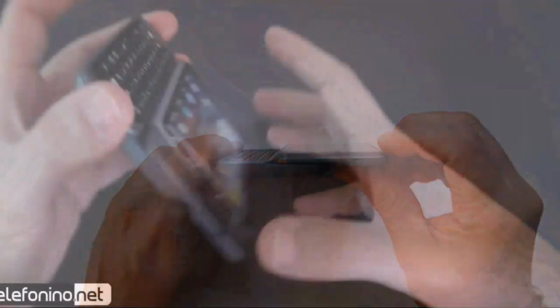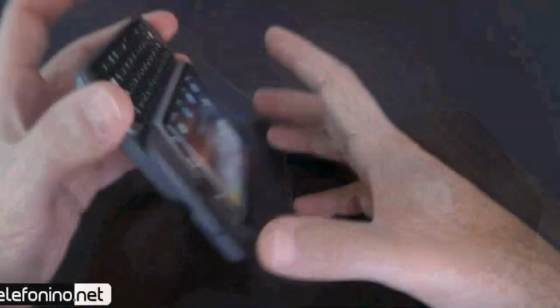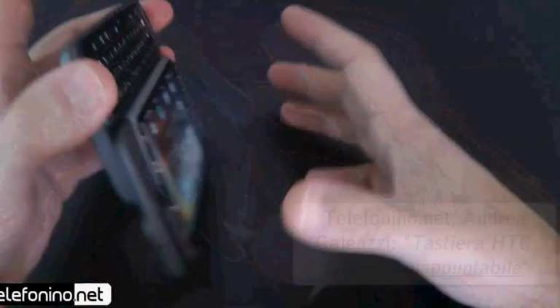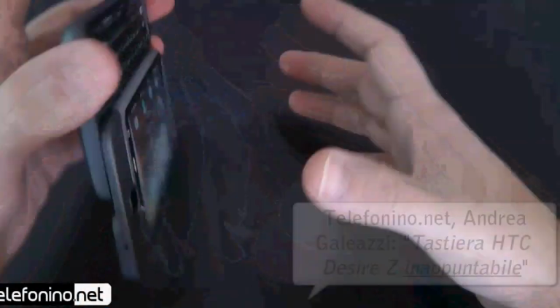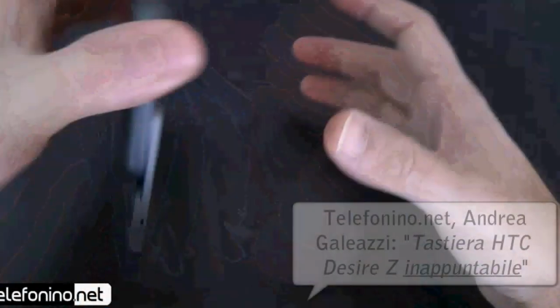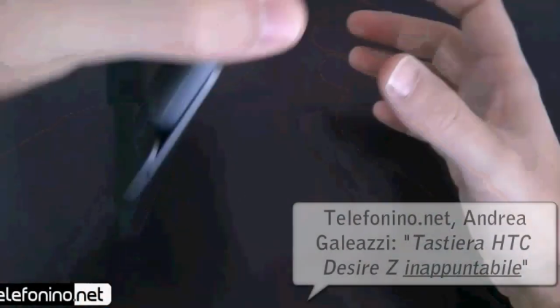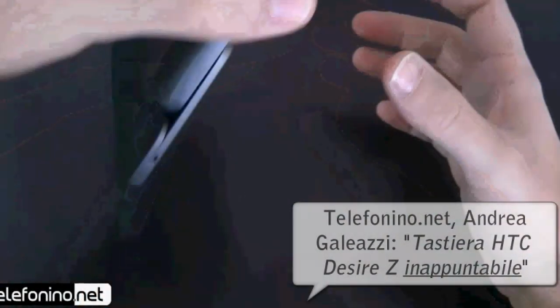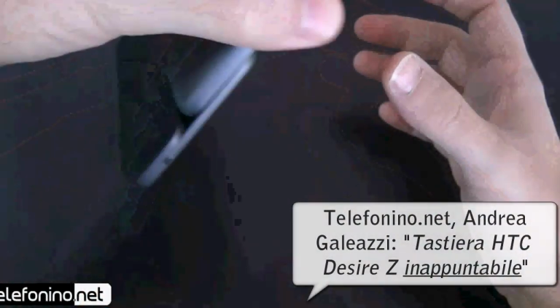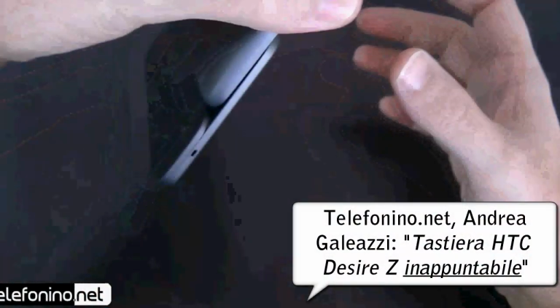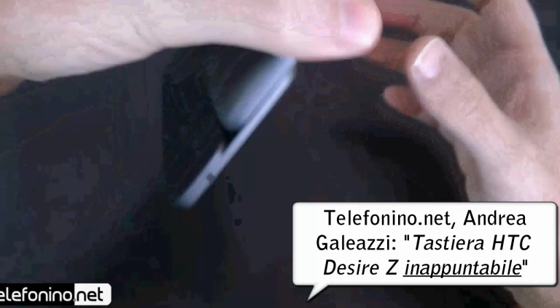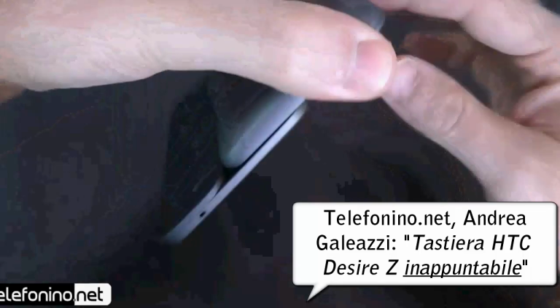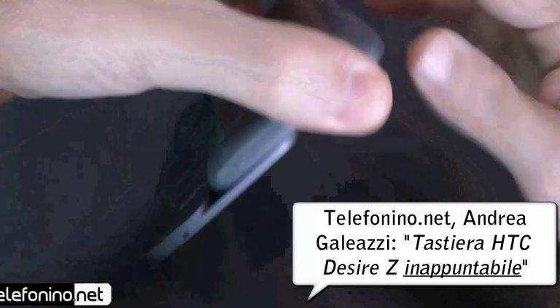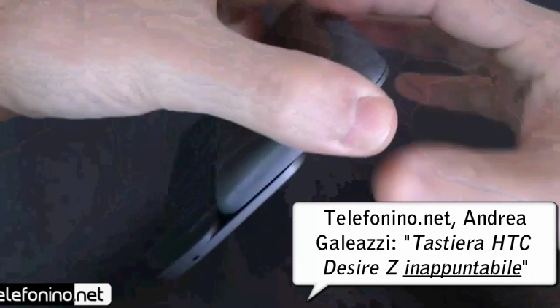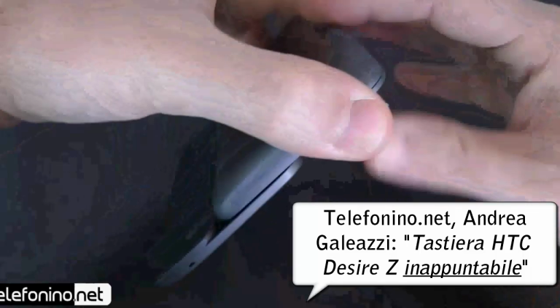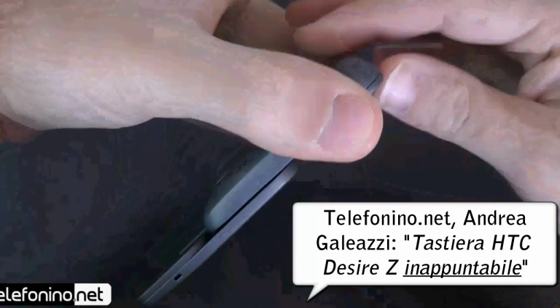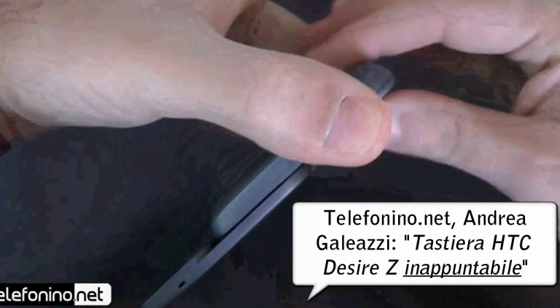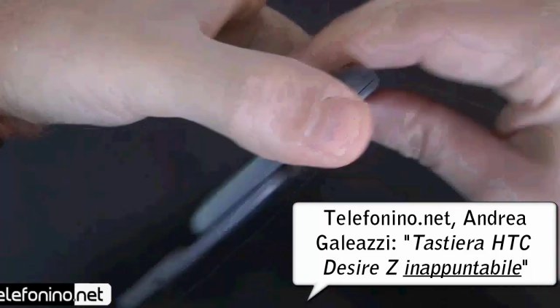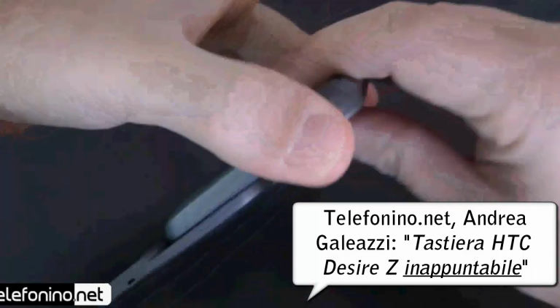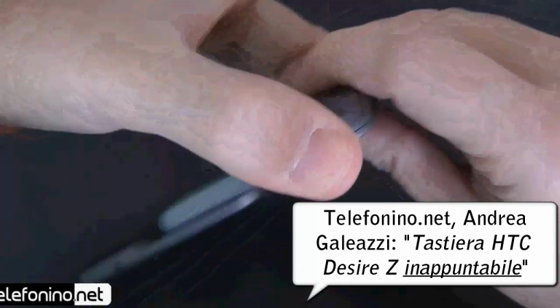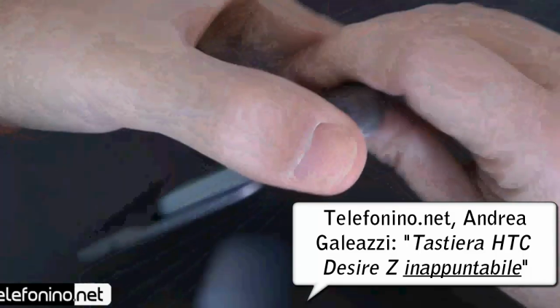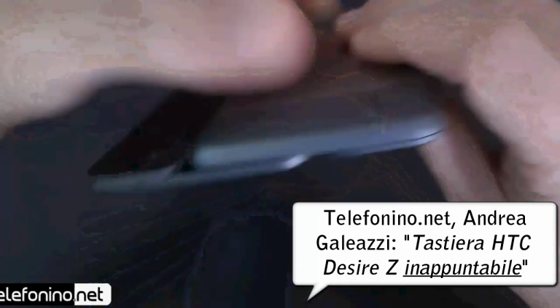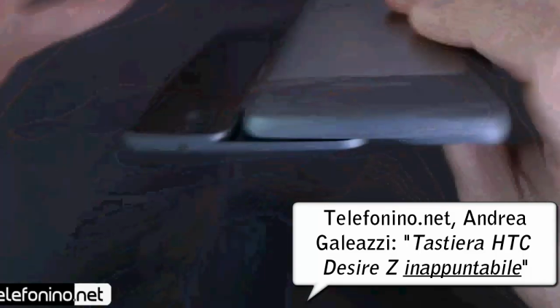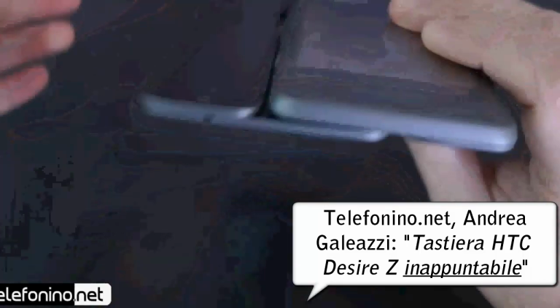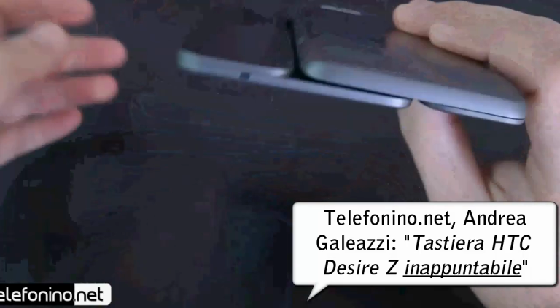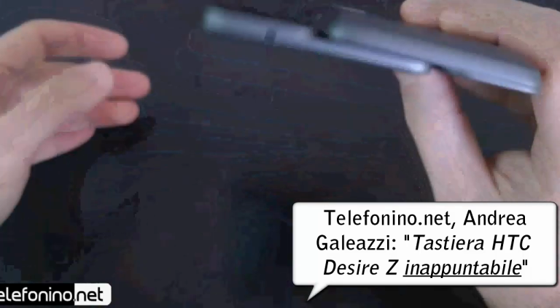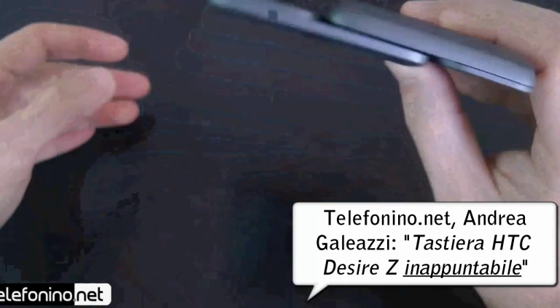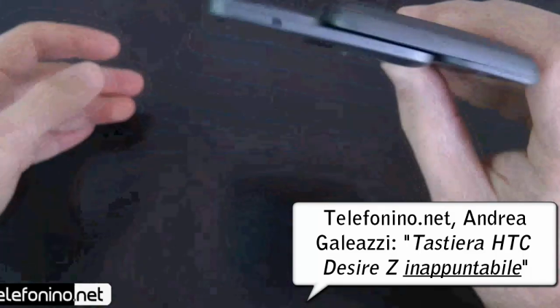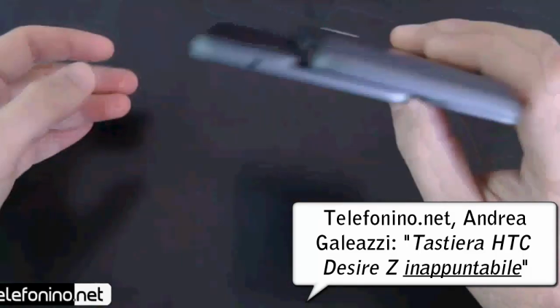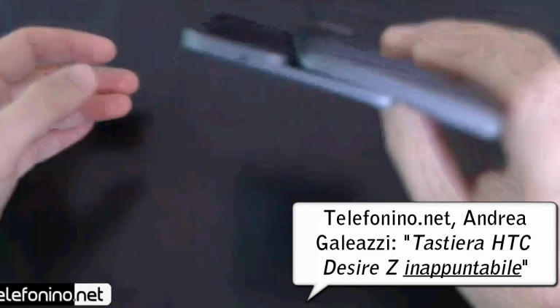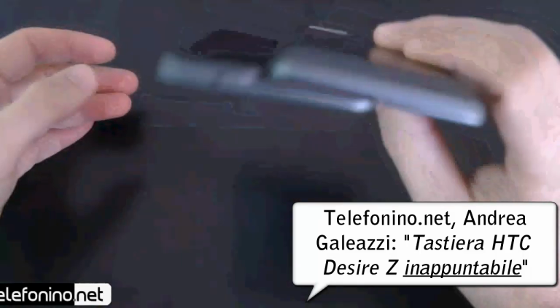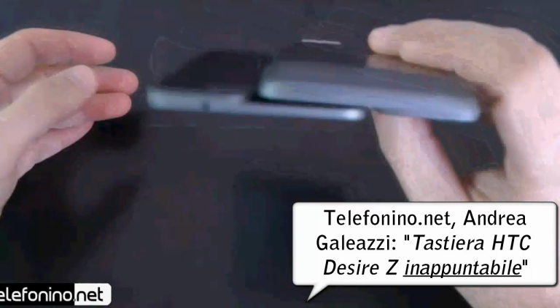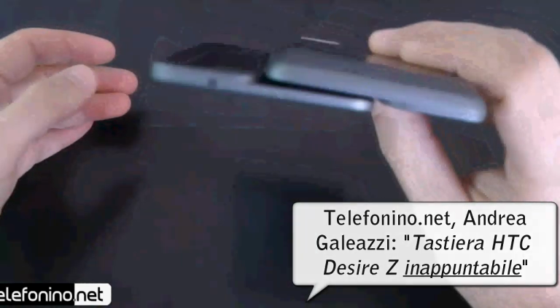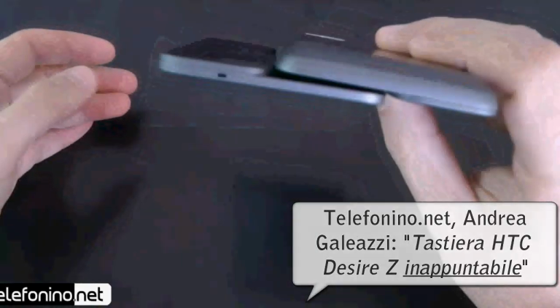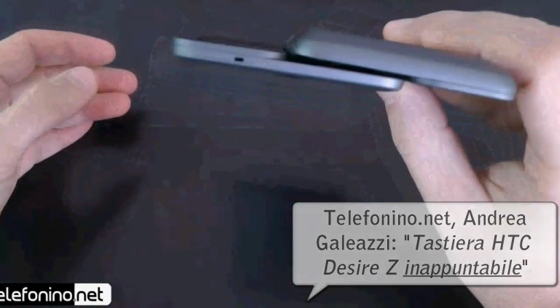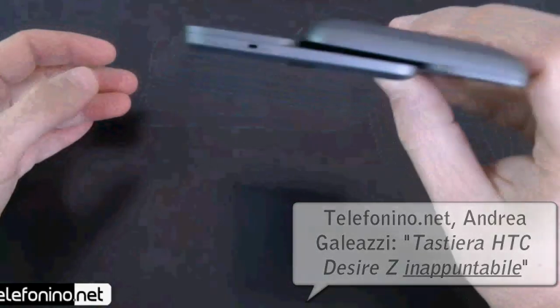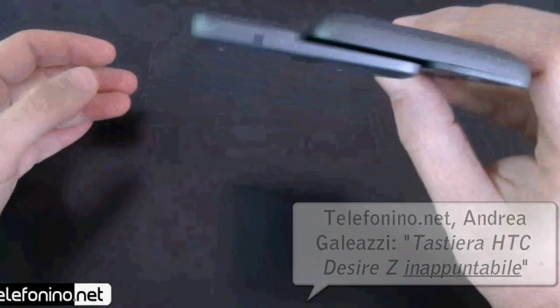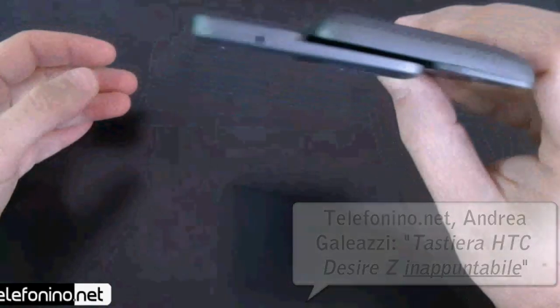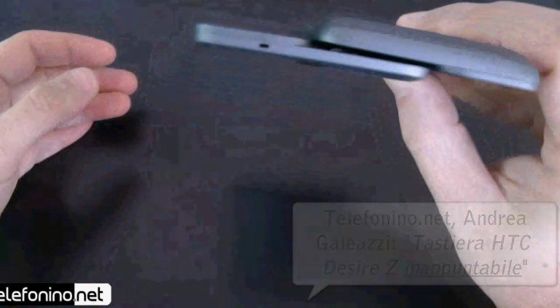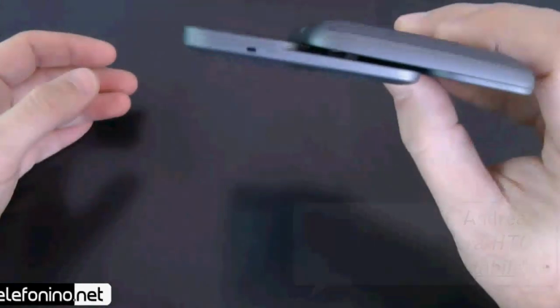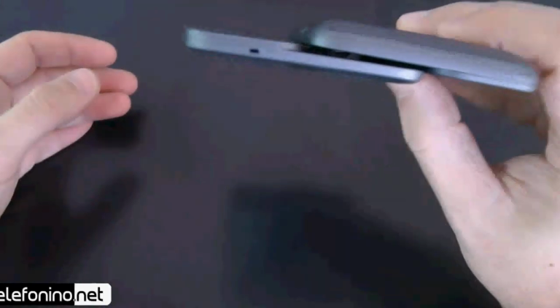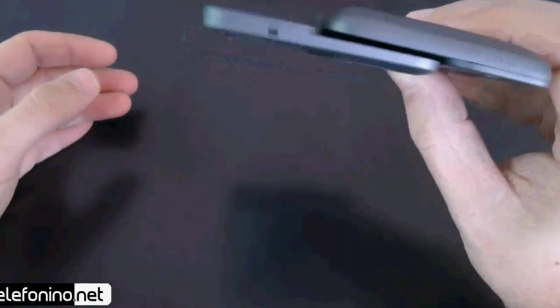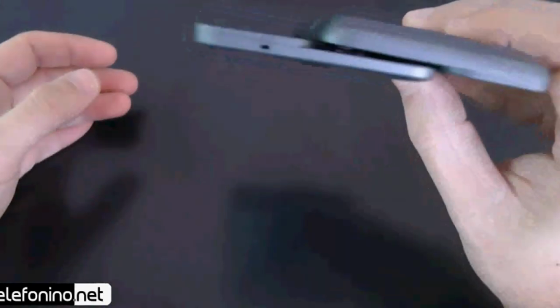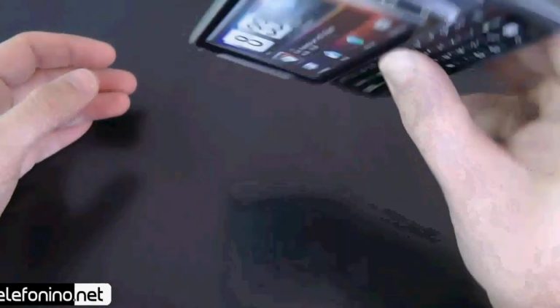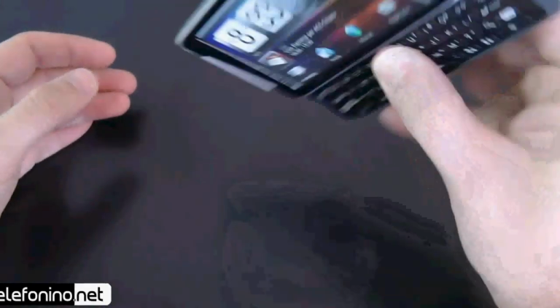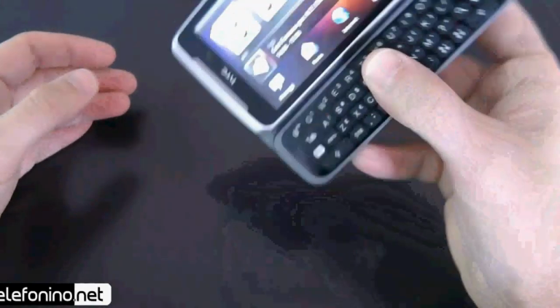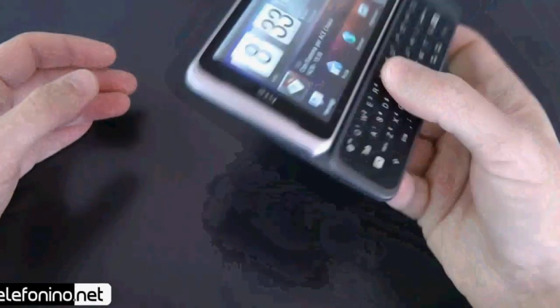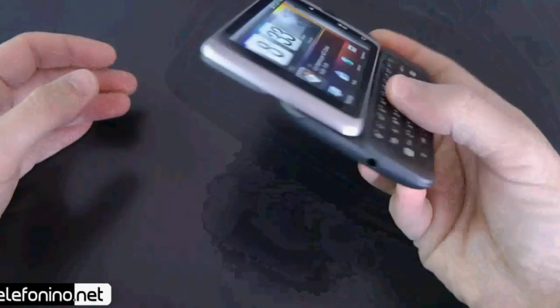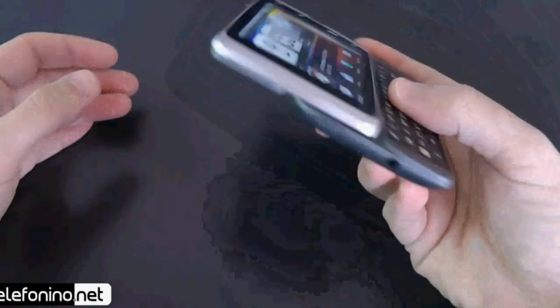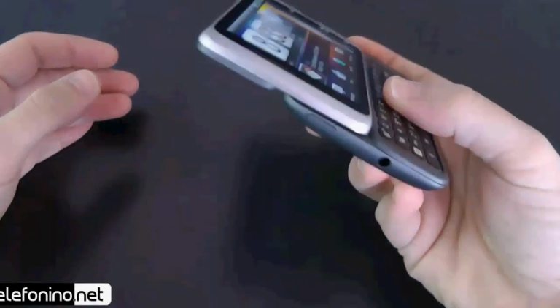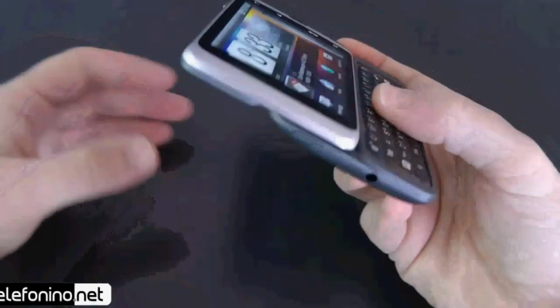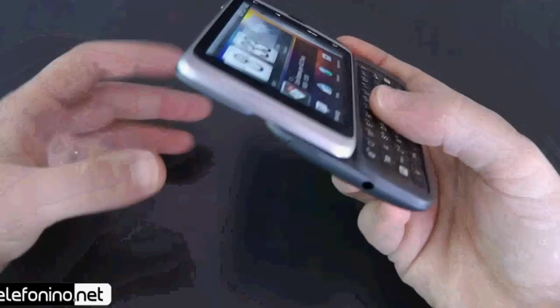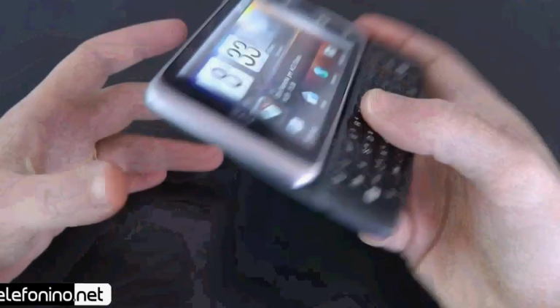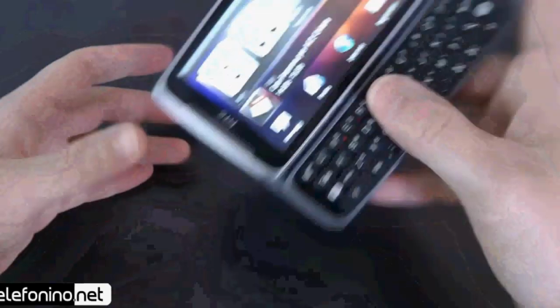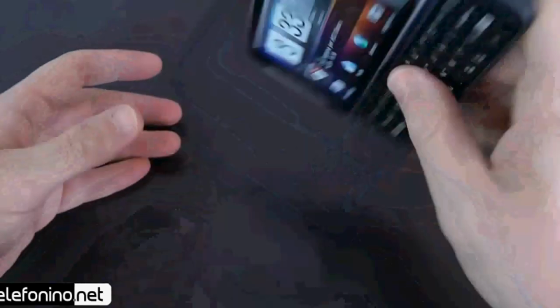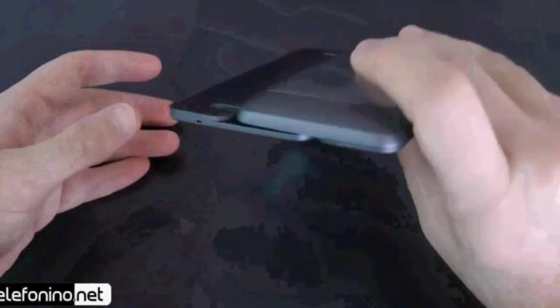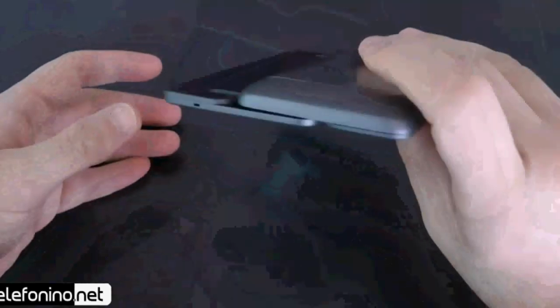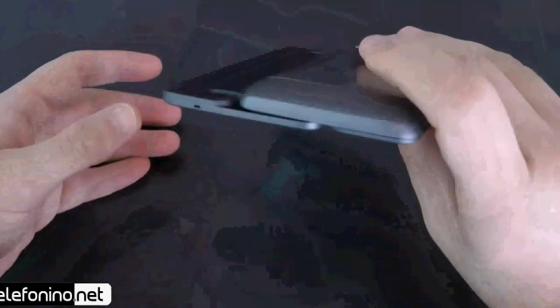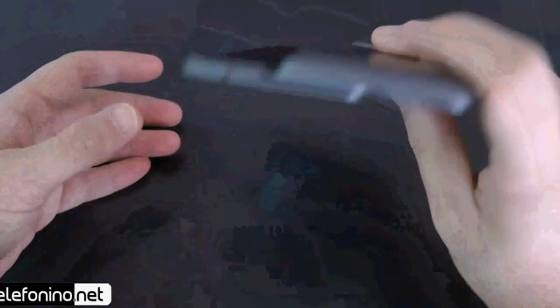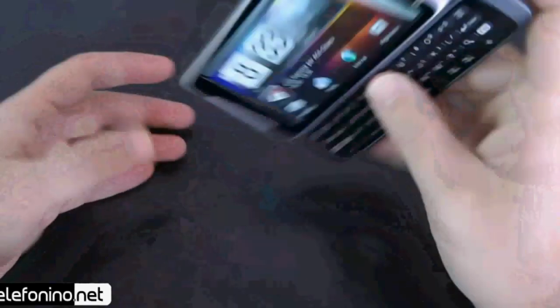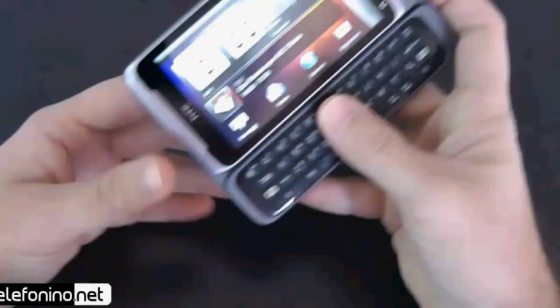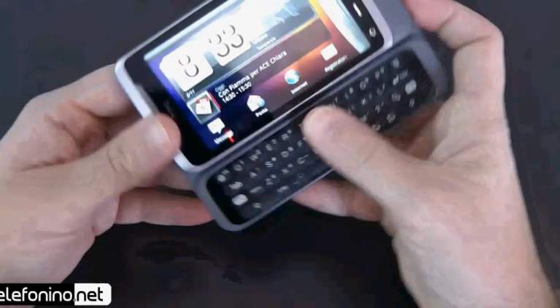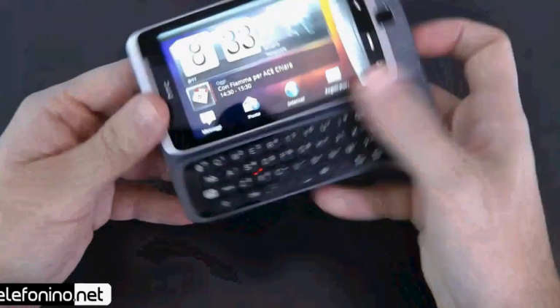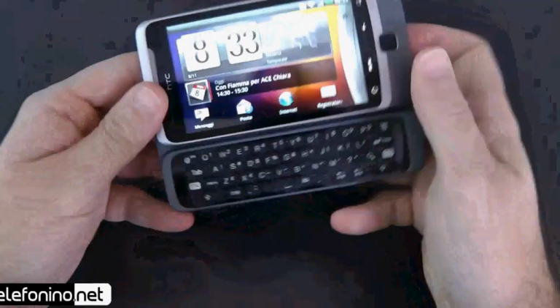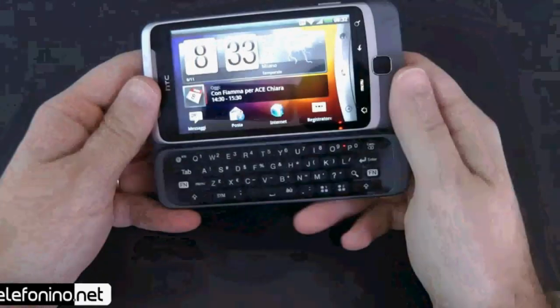Da aperto non ha giochi anche se lo giriamo; come vedete lo sballottiamo, il device sta abbastanza stabile.